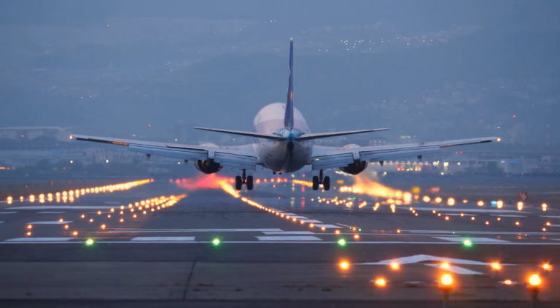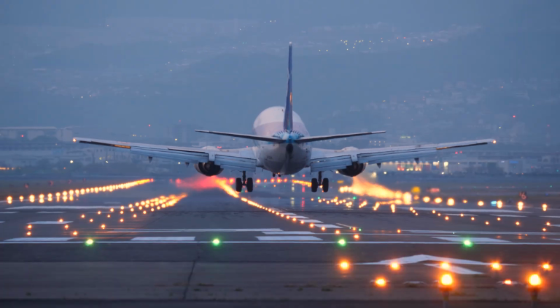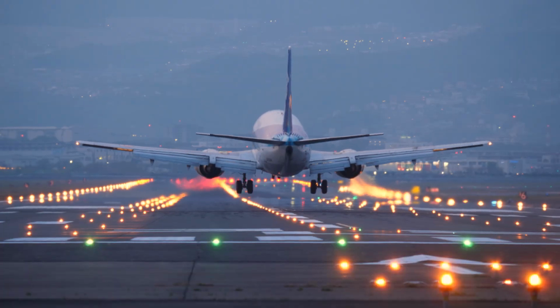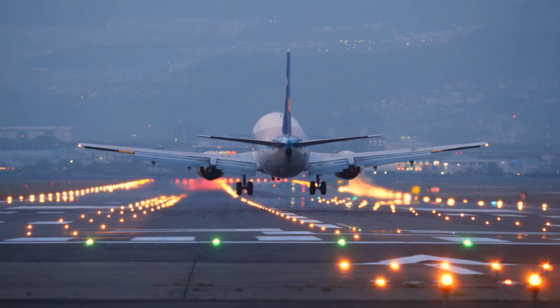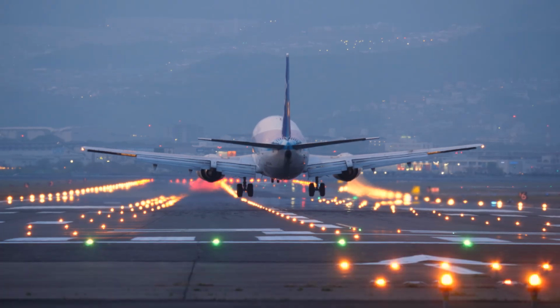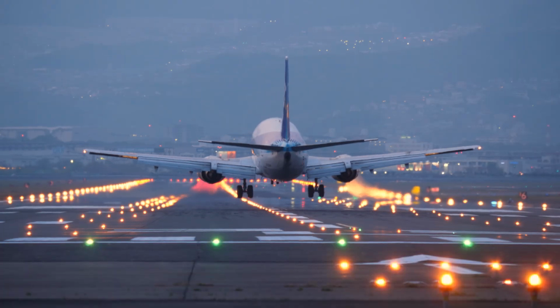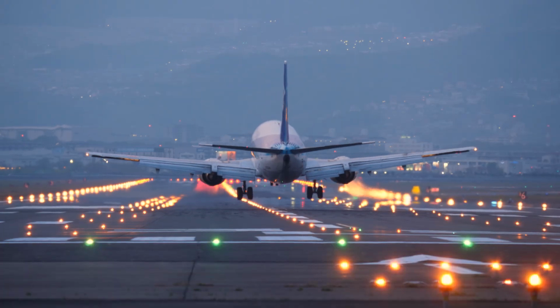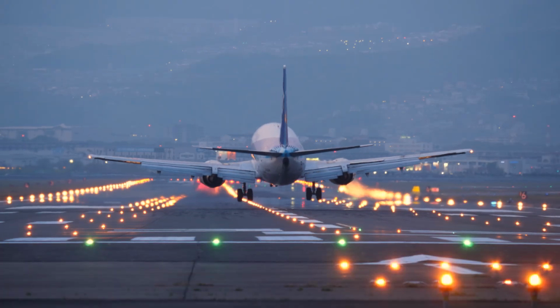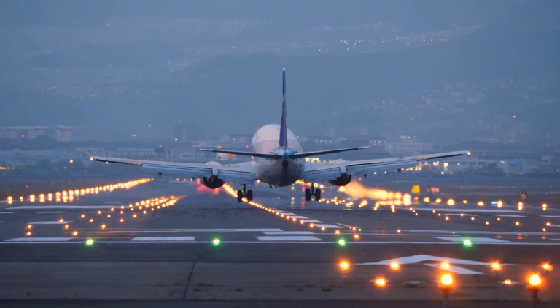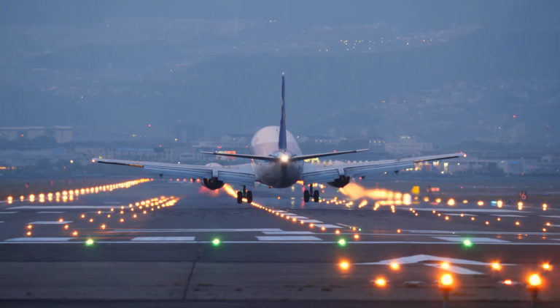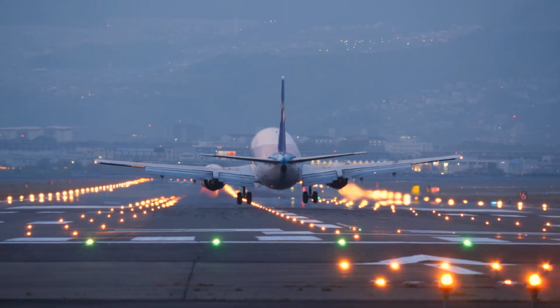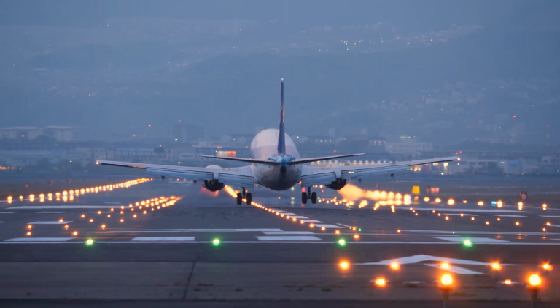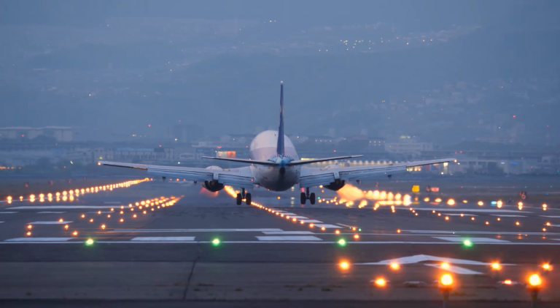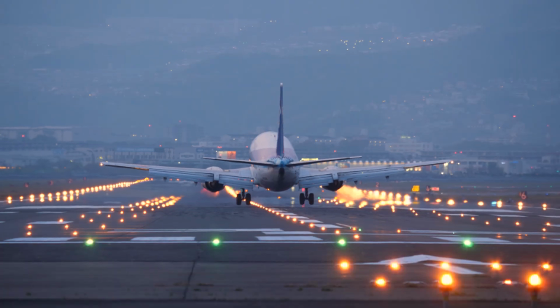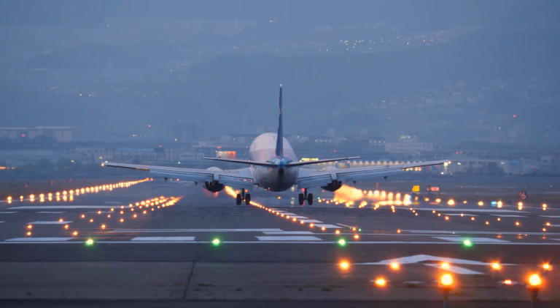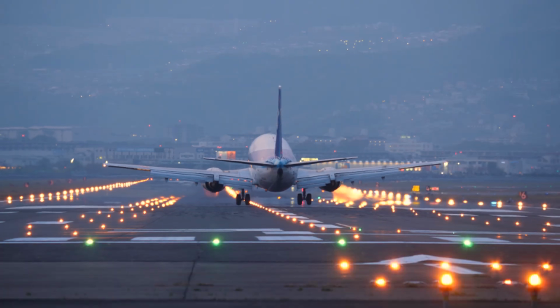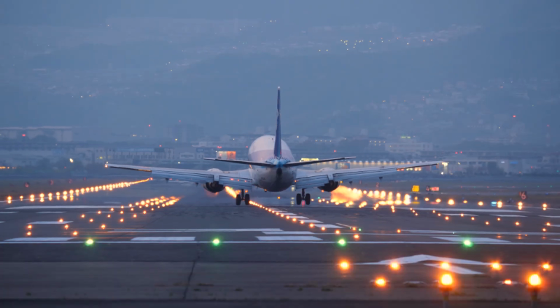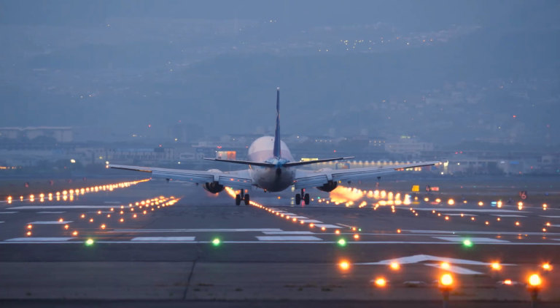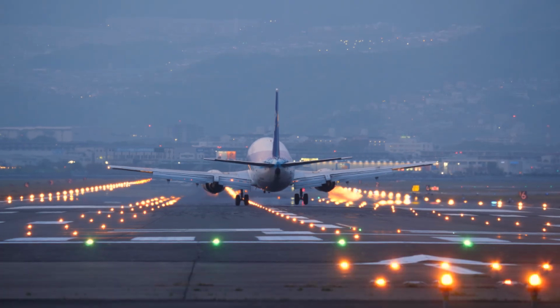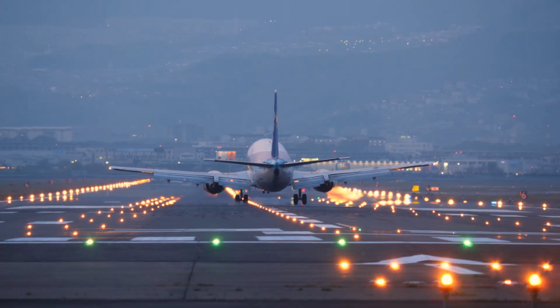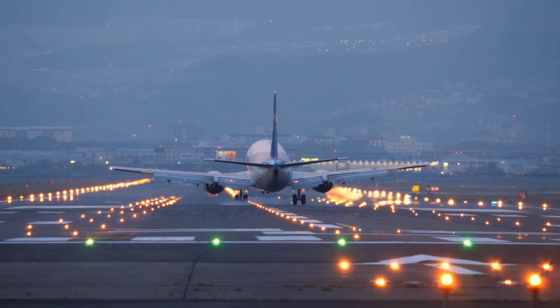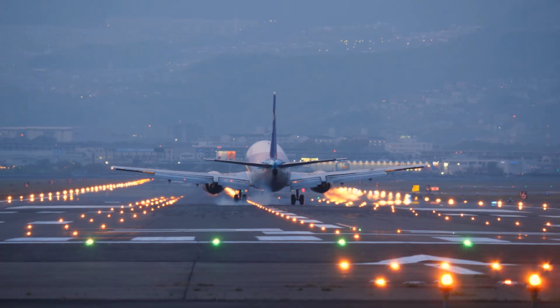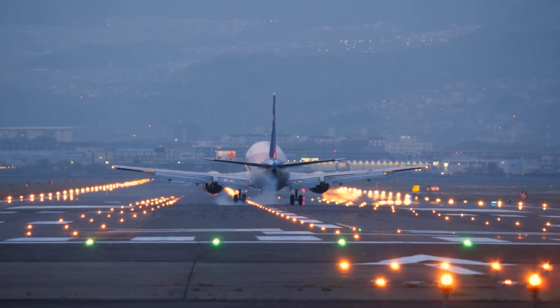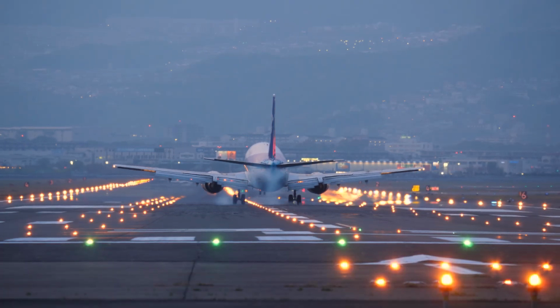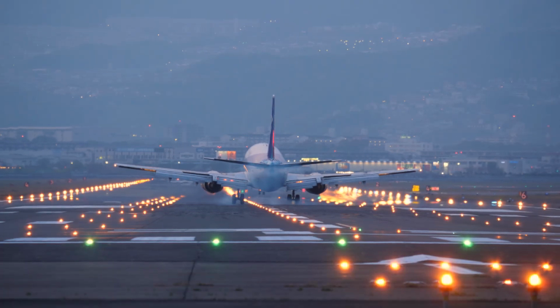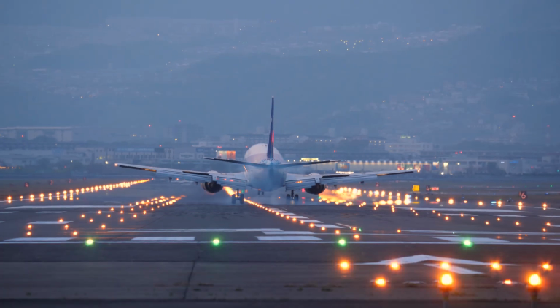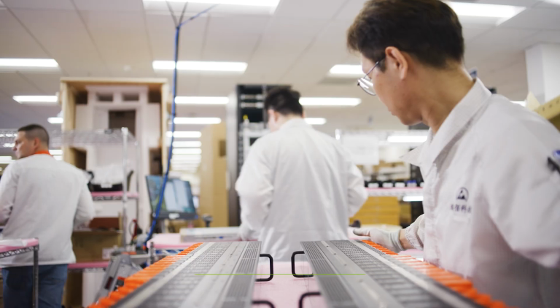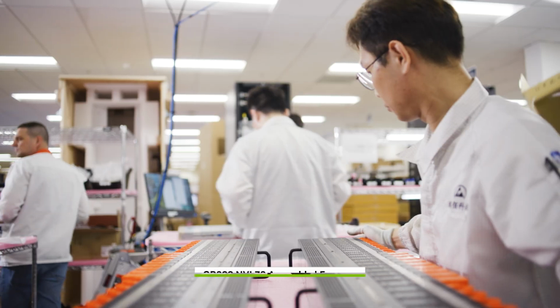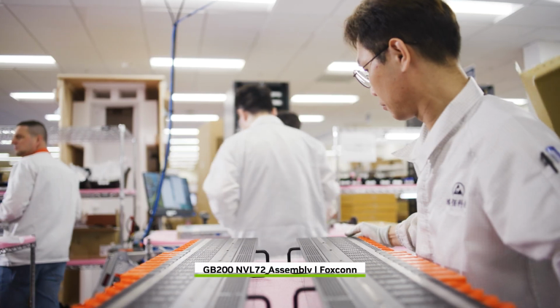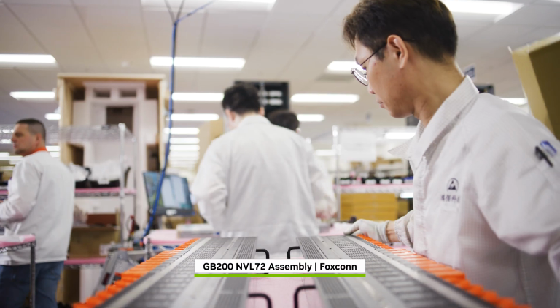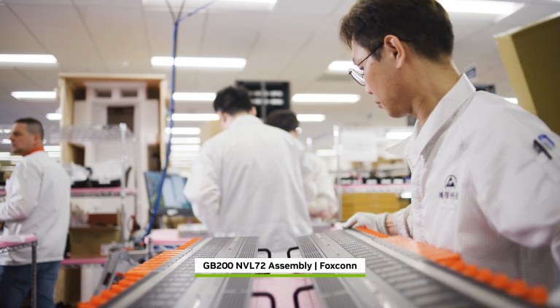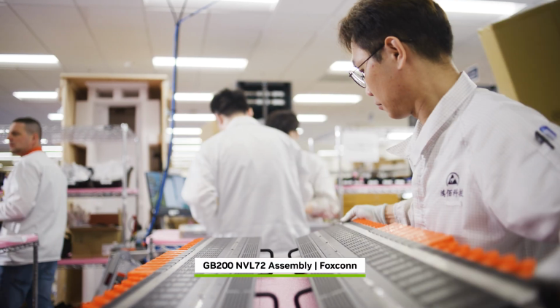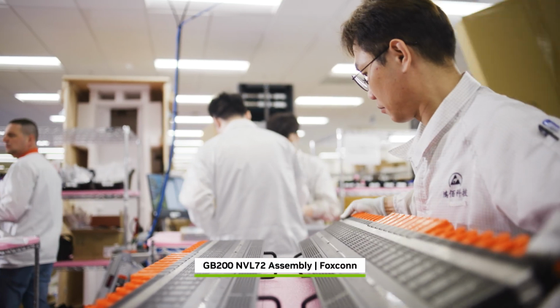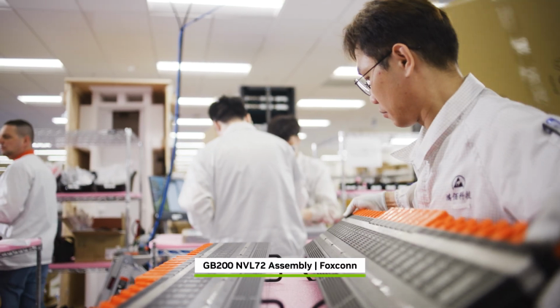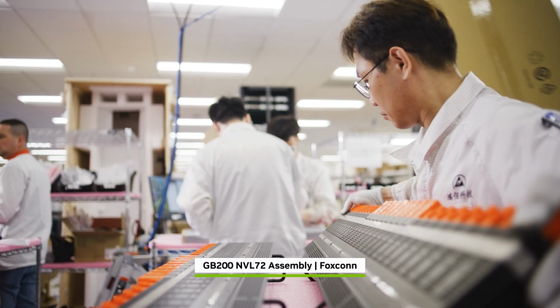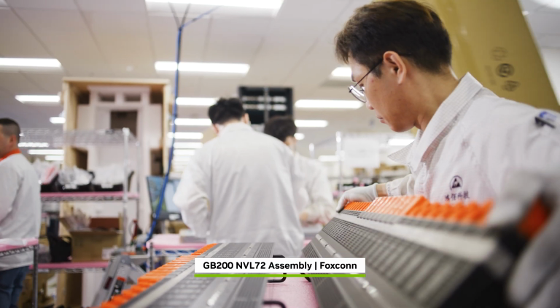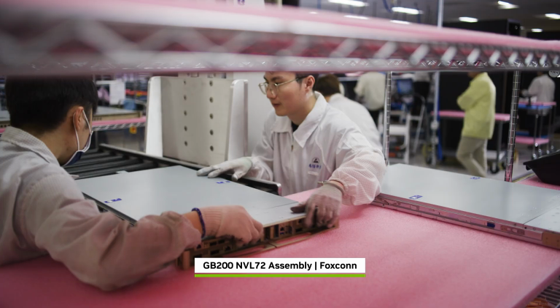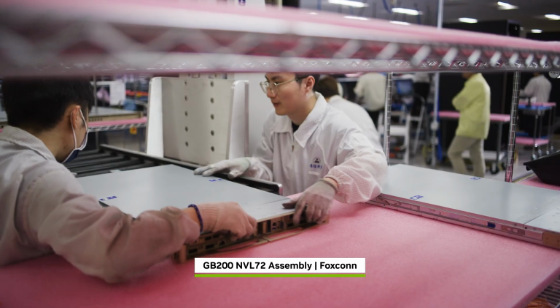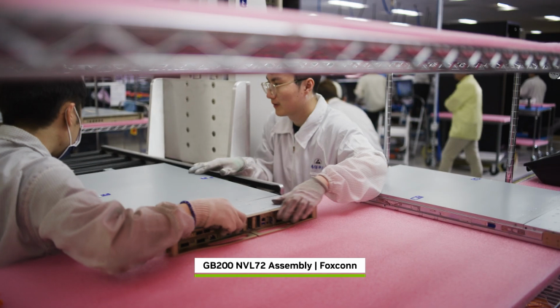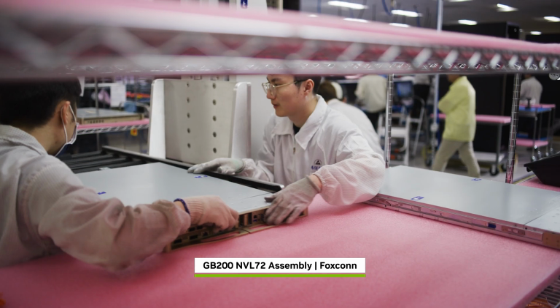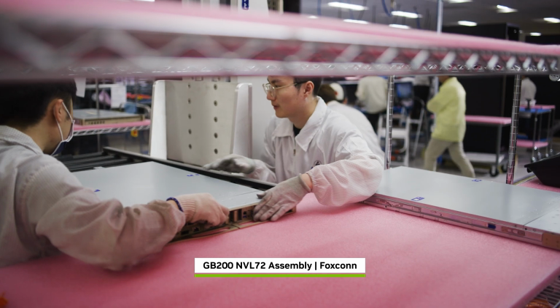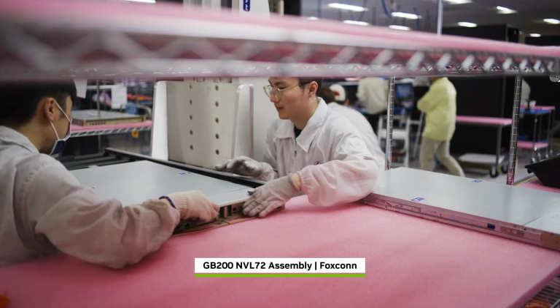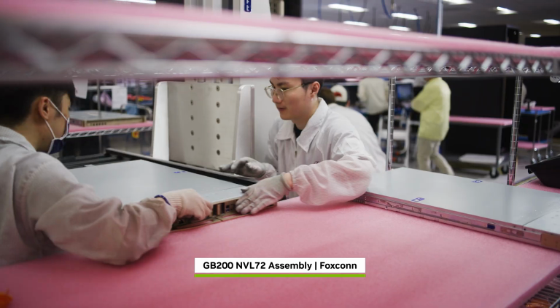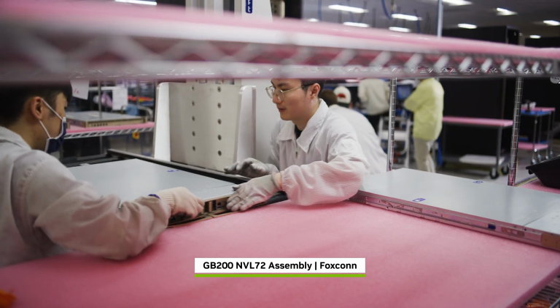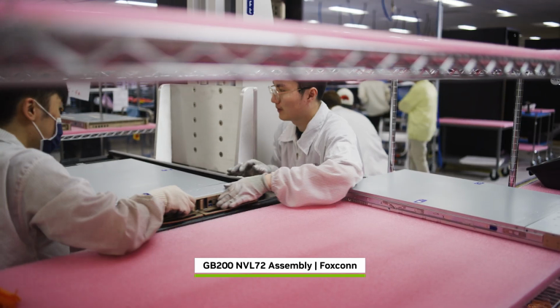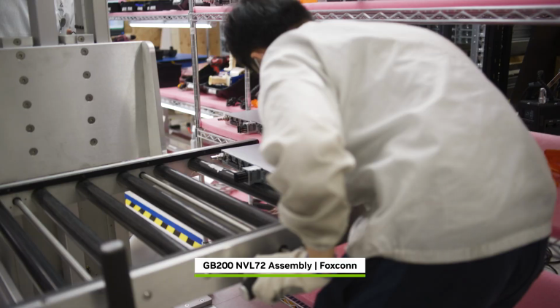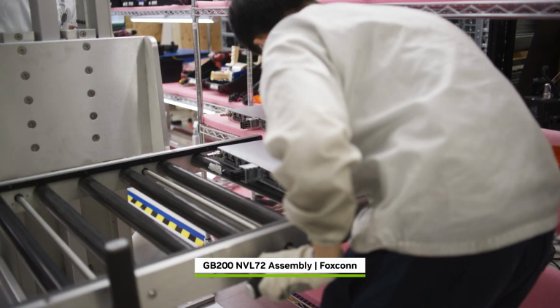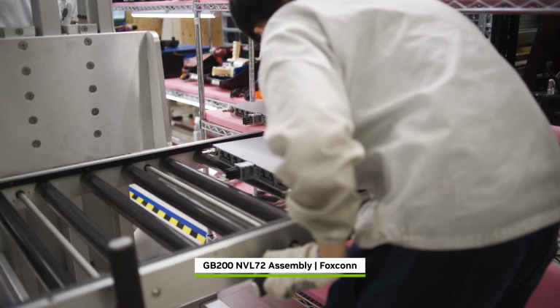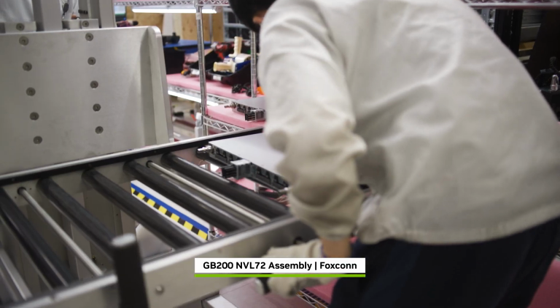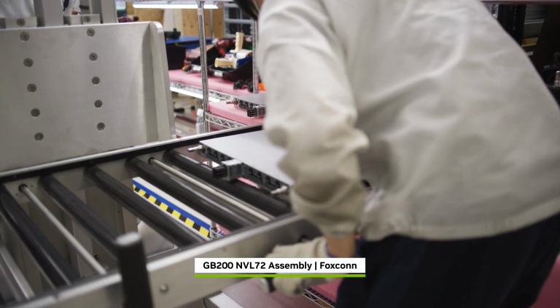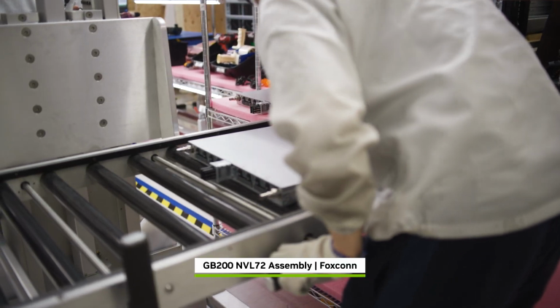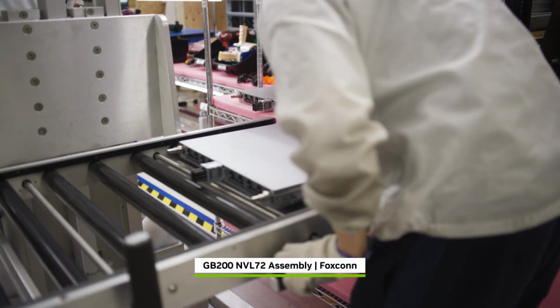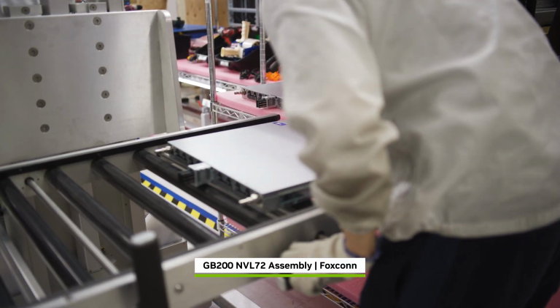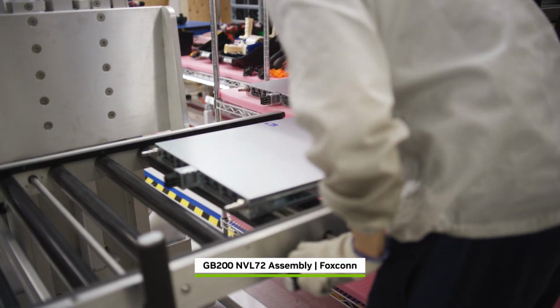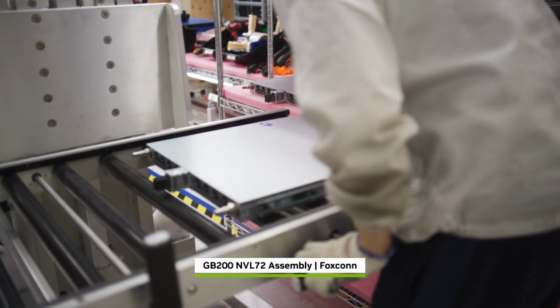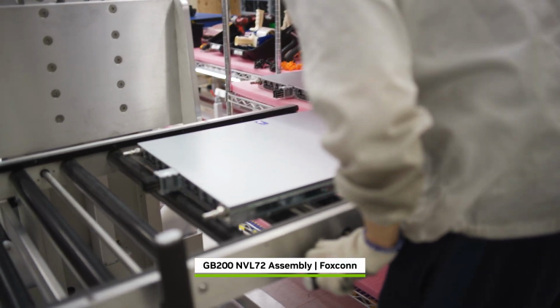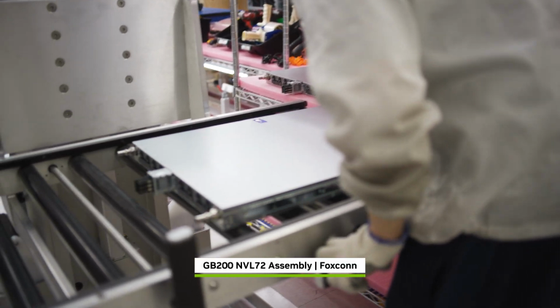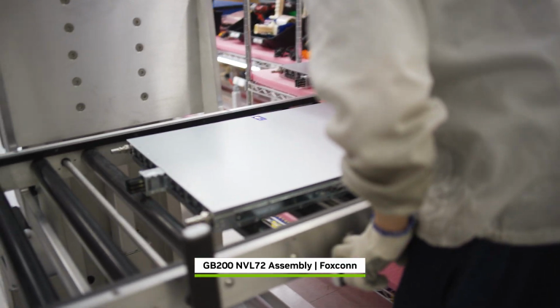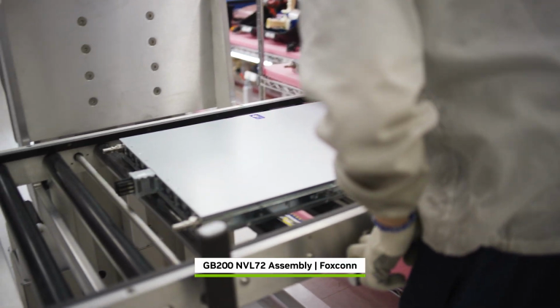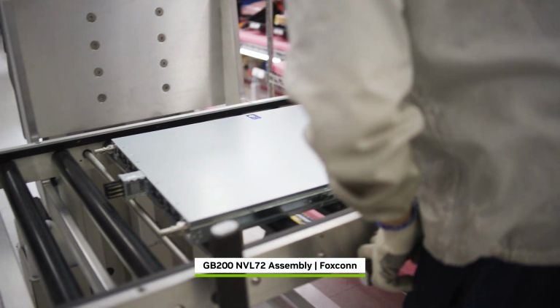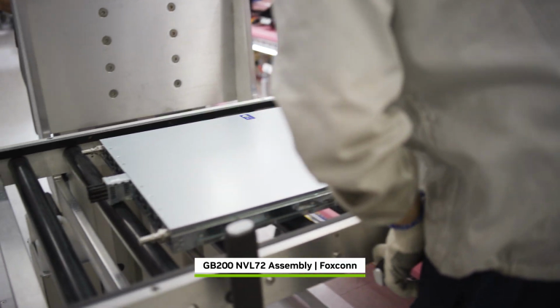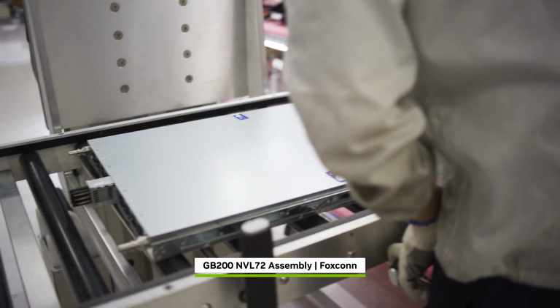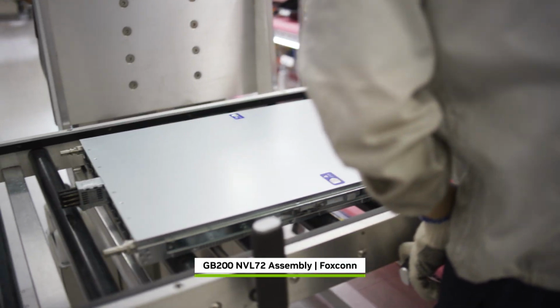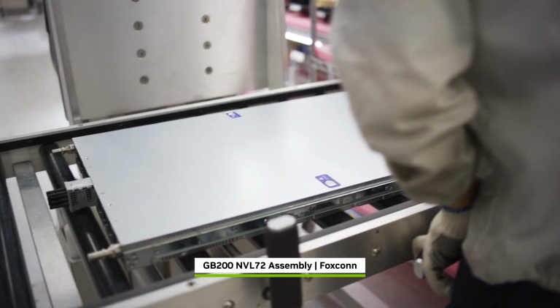From around the world, parts arrive to be assembled by skilled technicians into a rack-scale AI supercomputer.